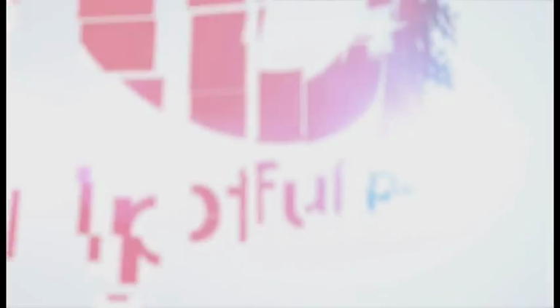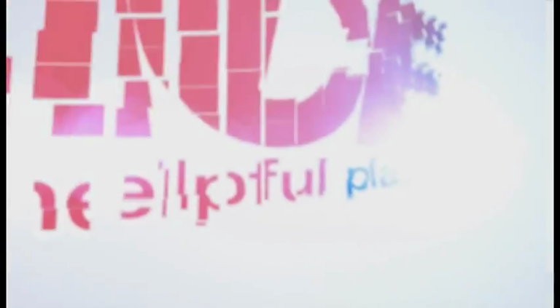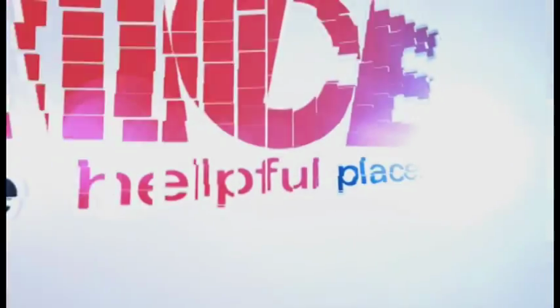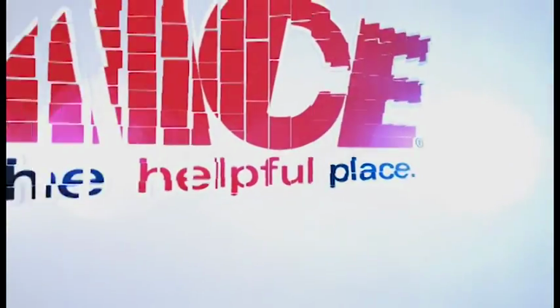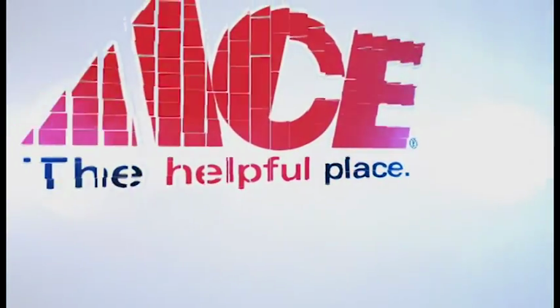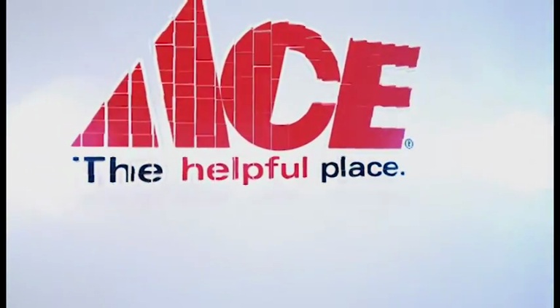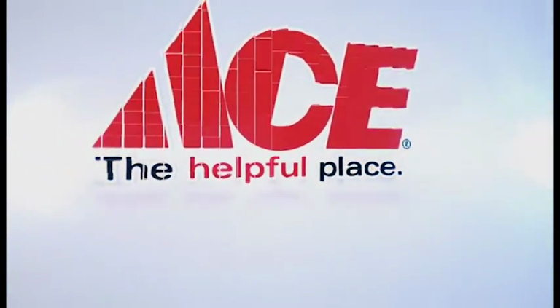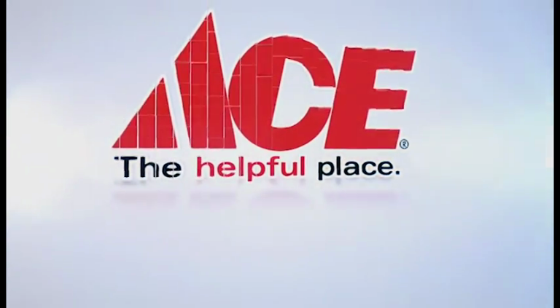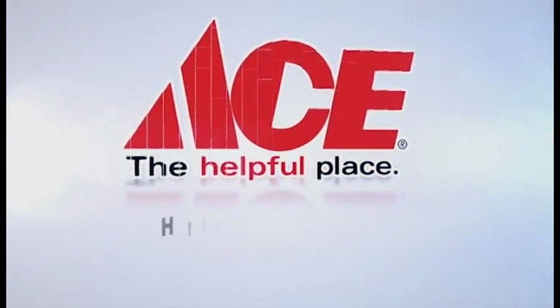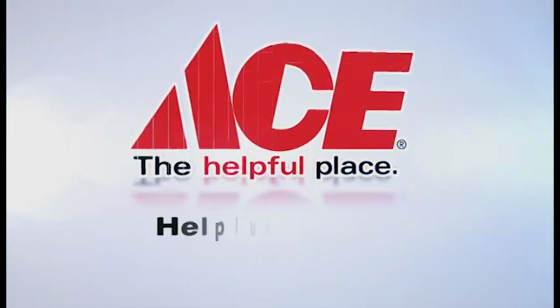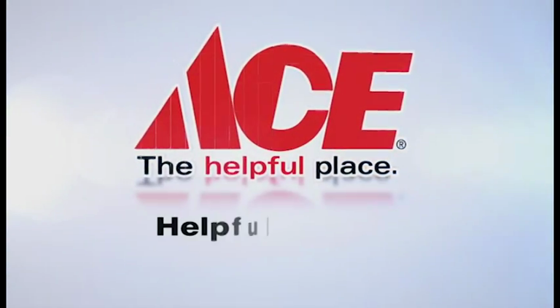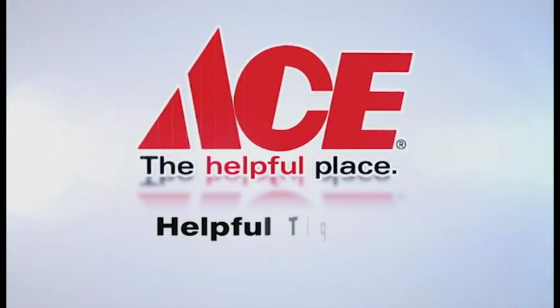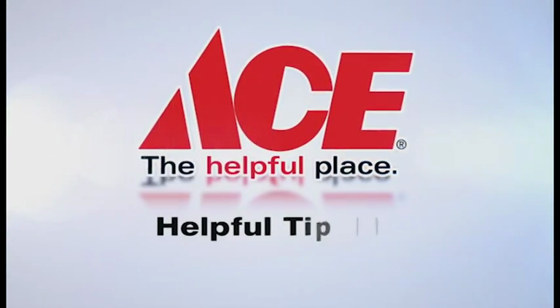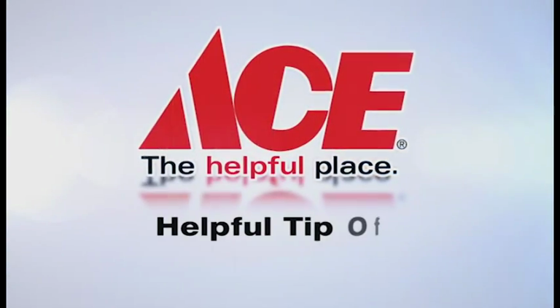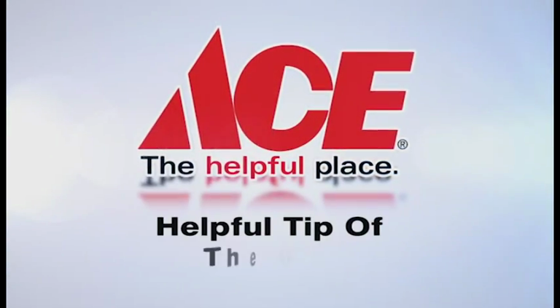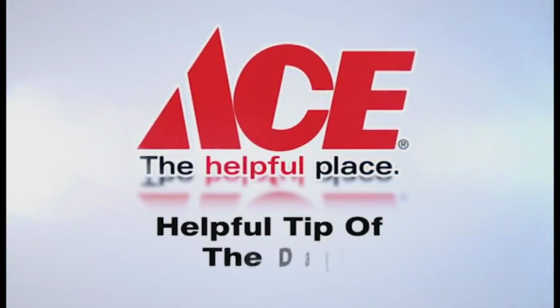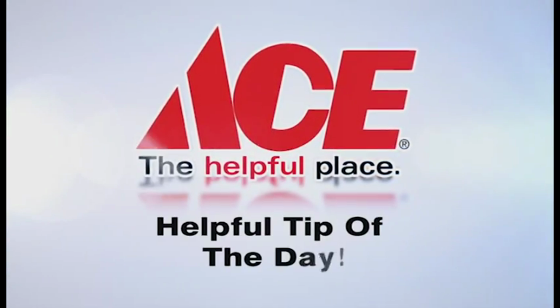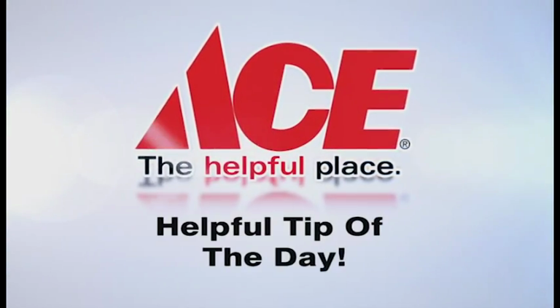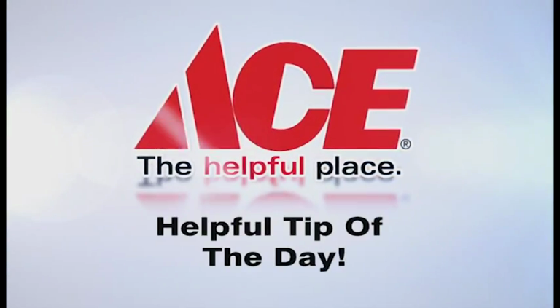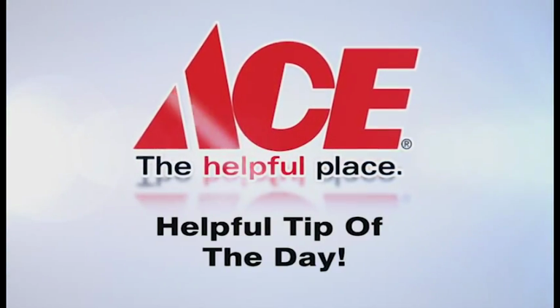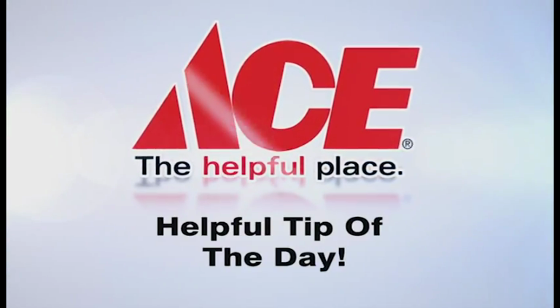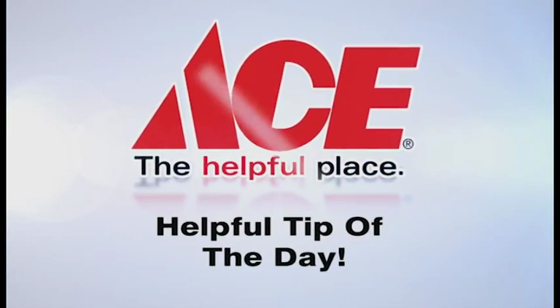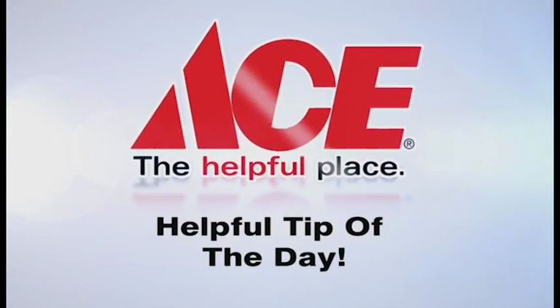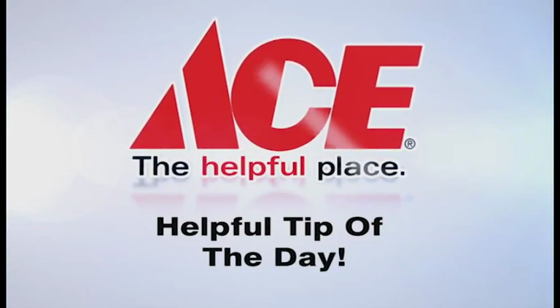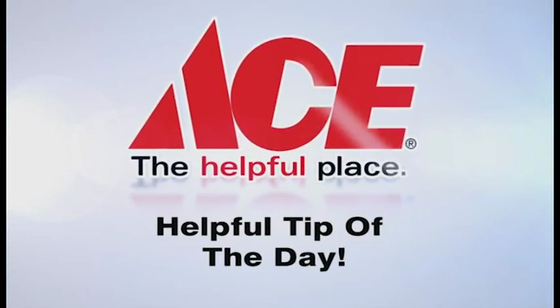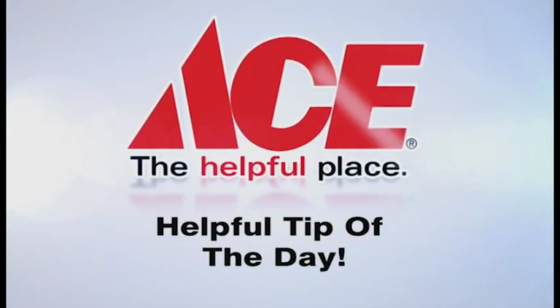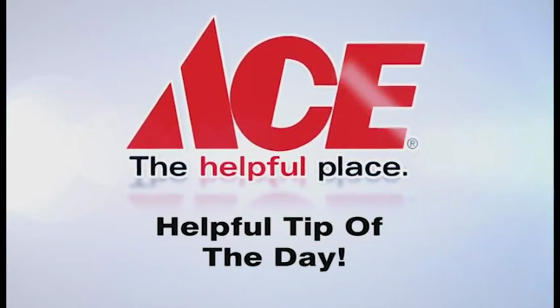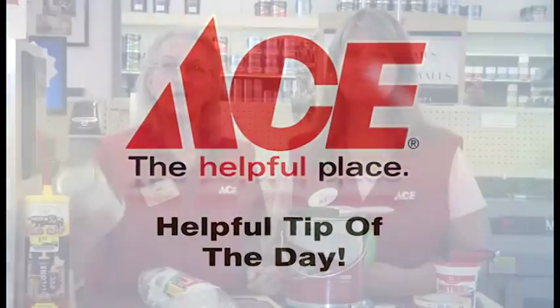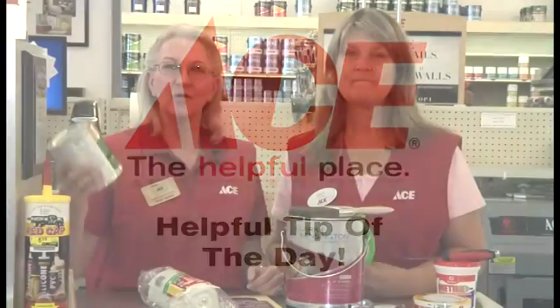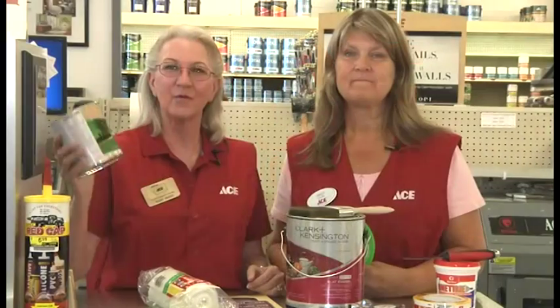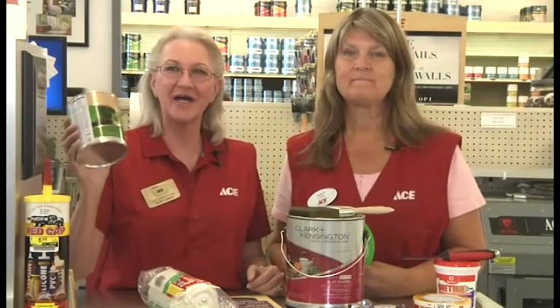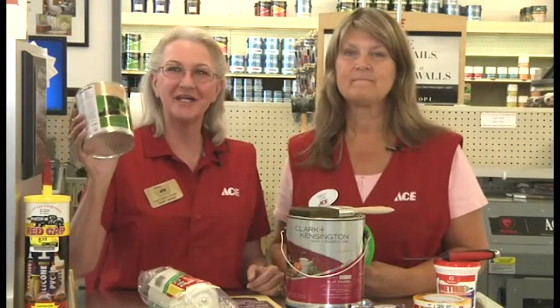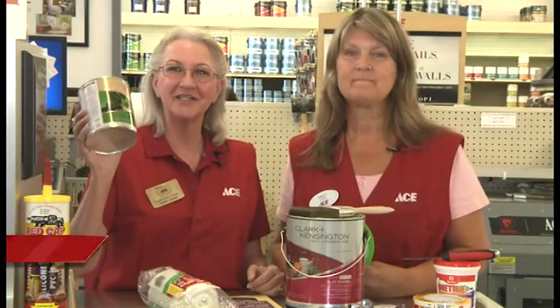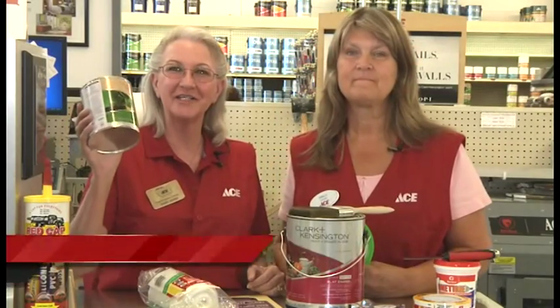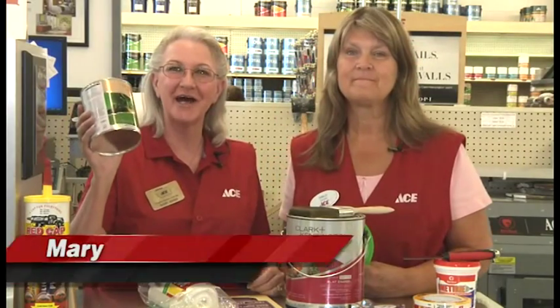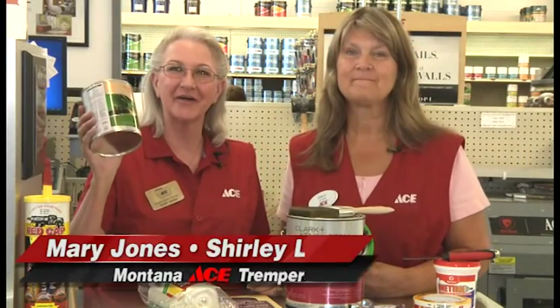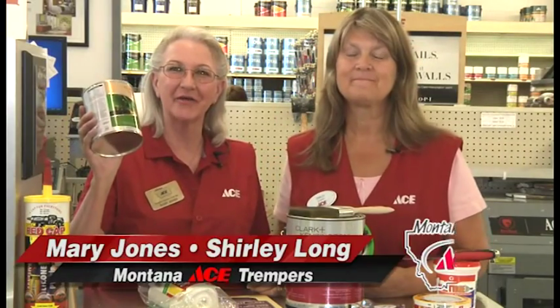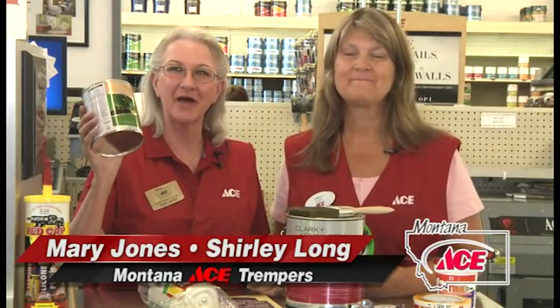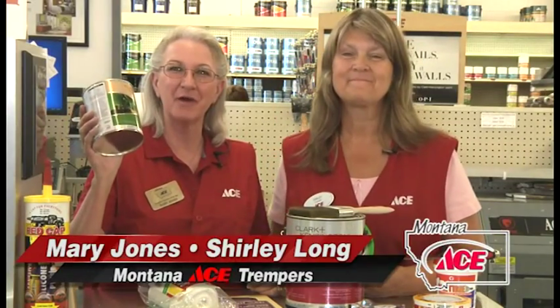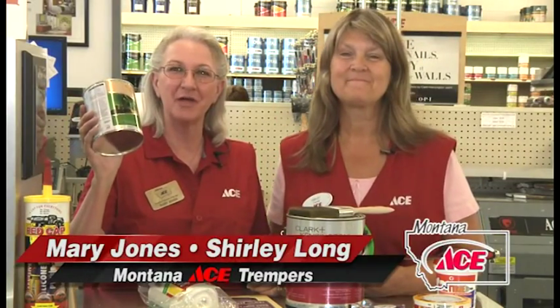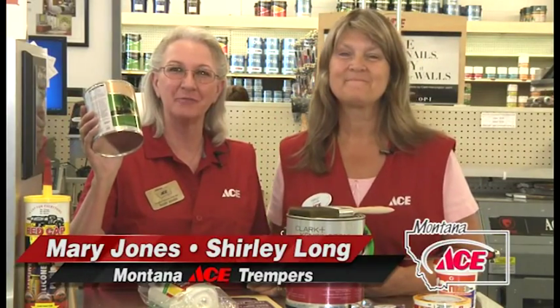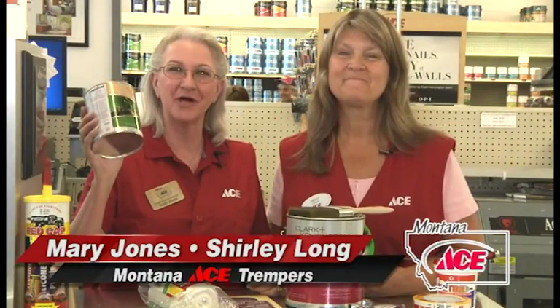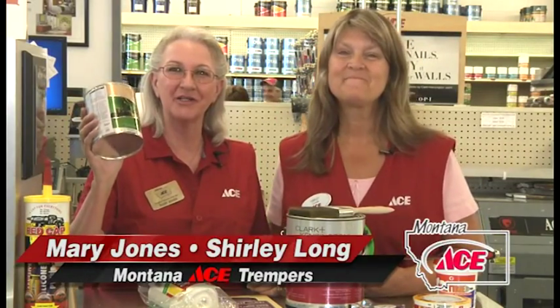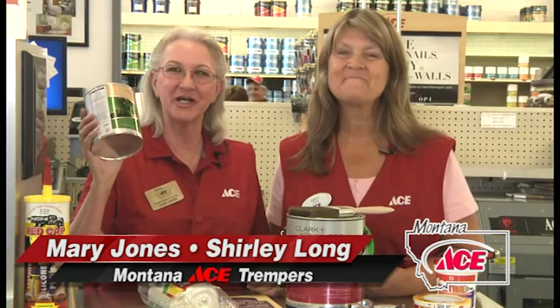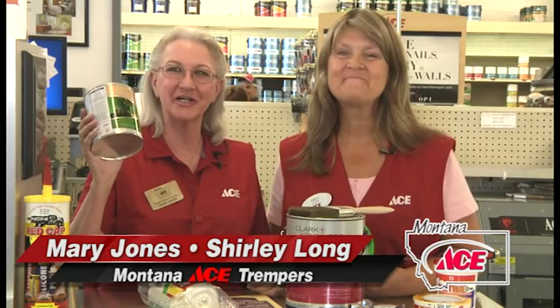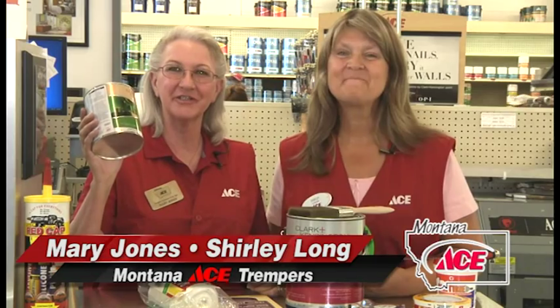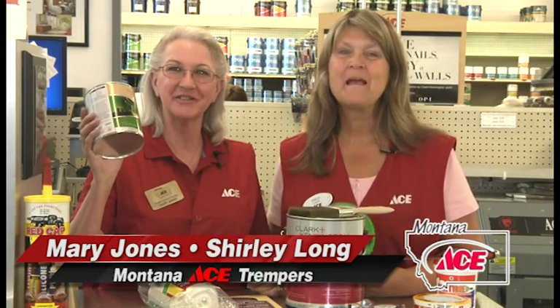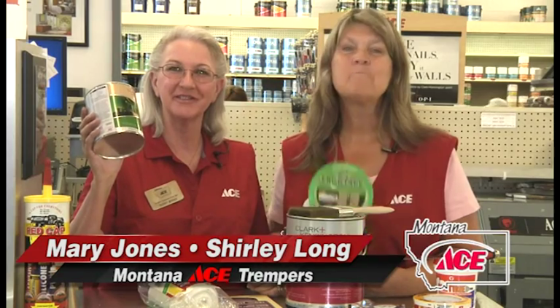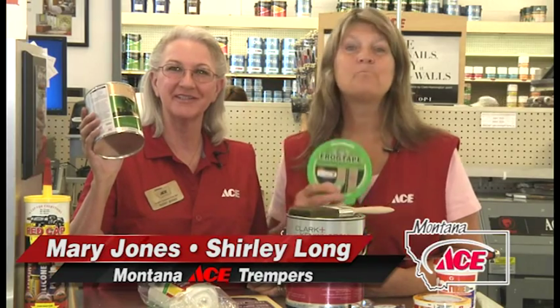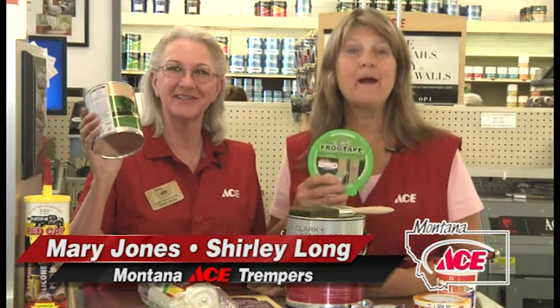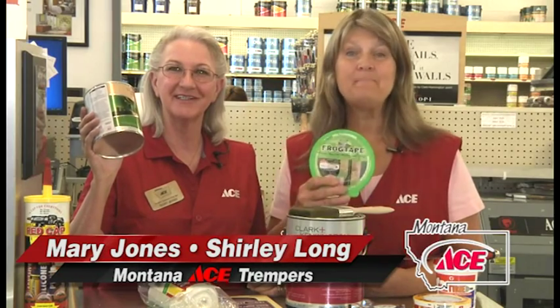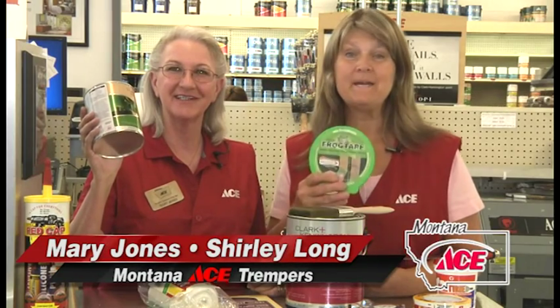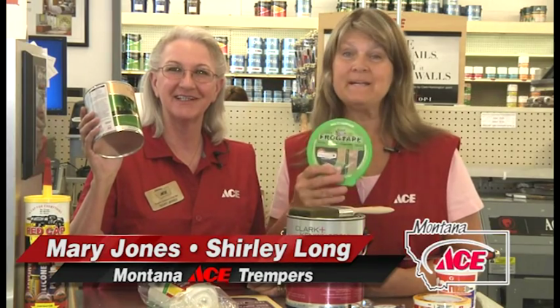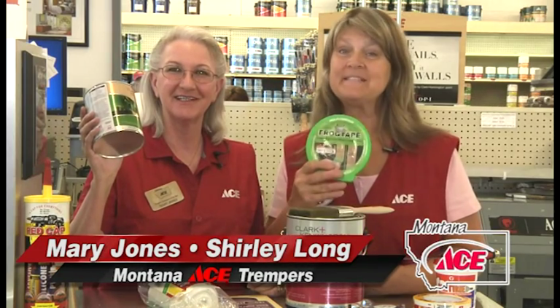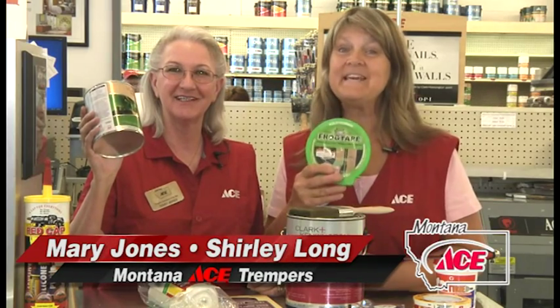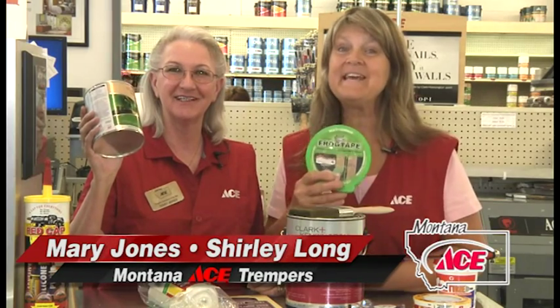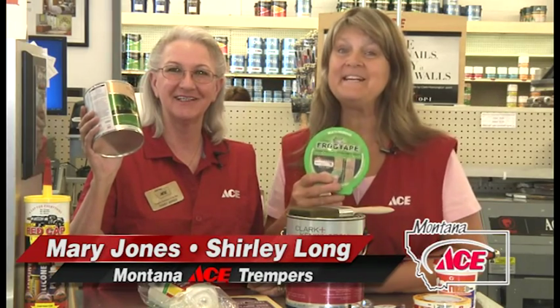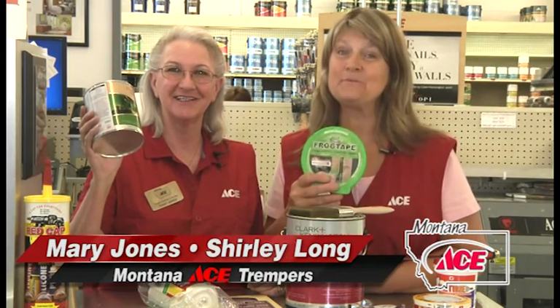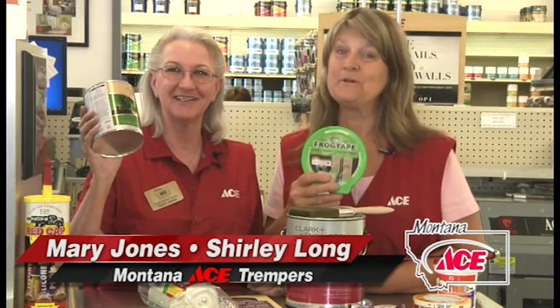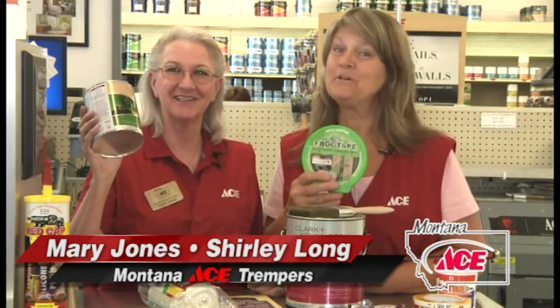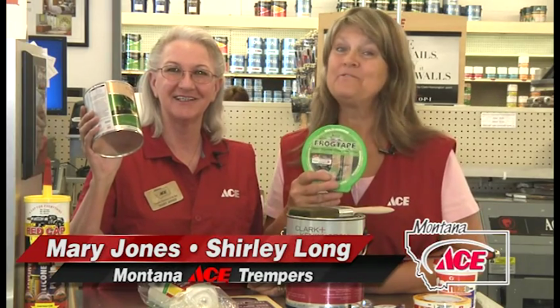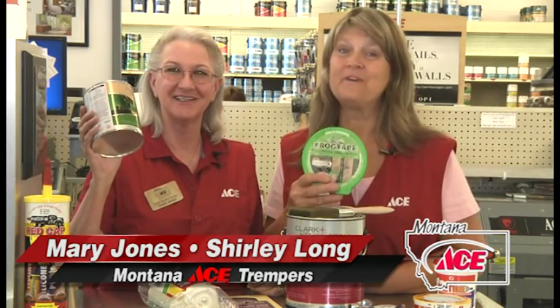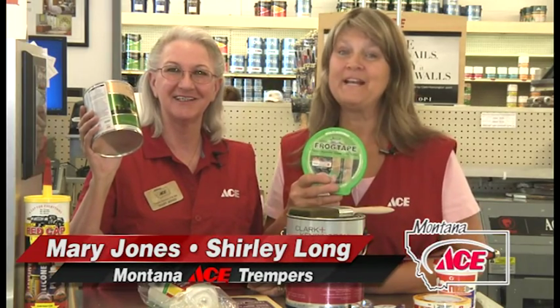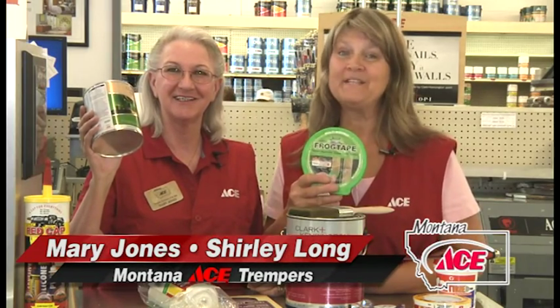And now your Montana Ace Helpful Tip of the Day. Ready to tackle that paint project? Prepping is key to a good finish.